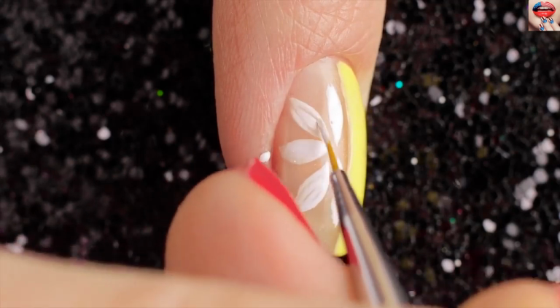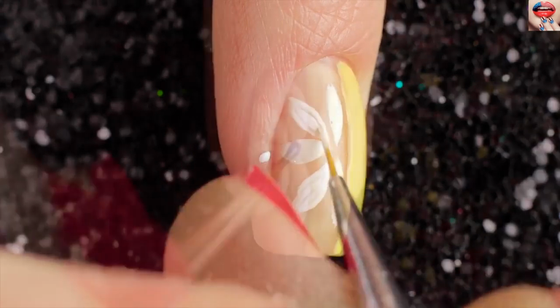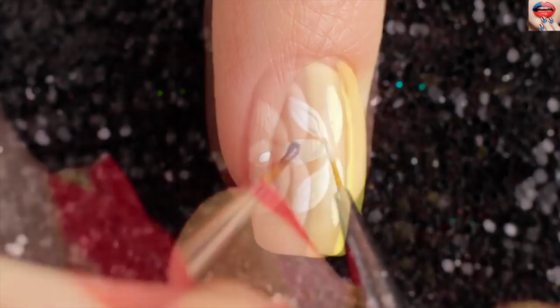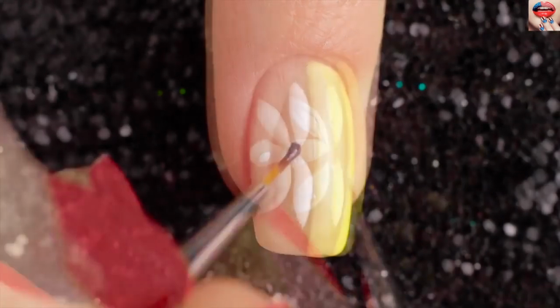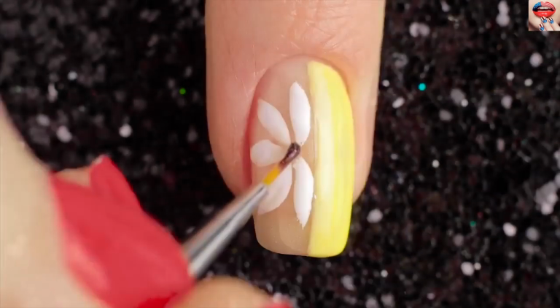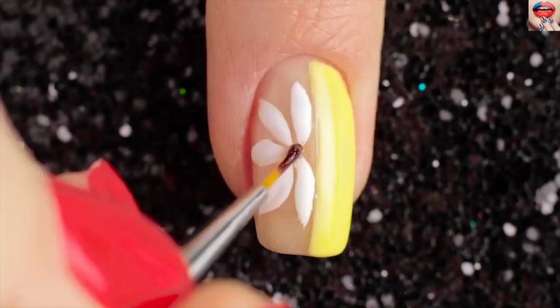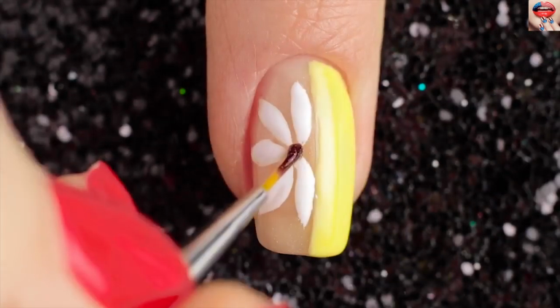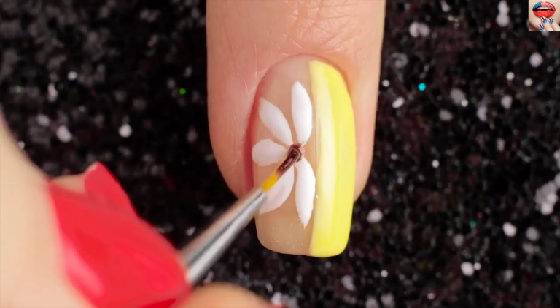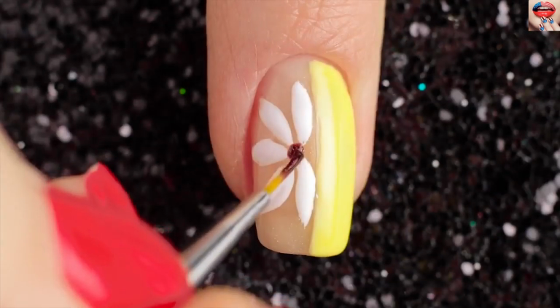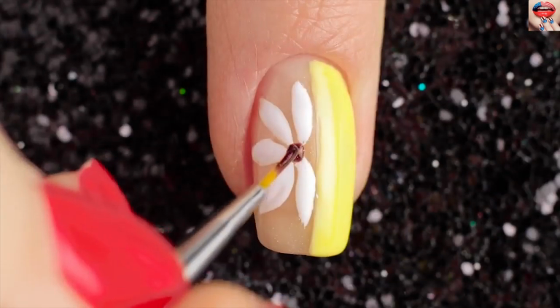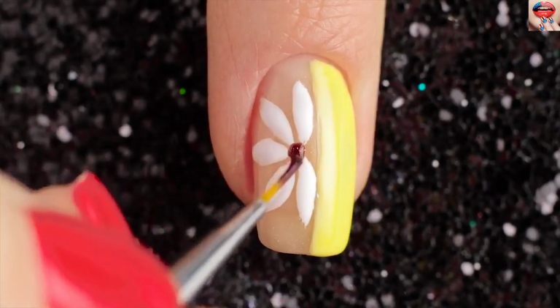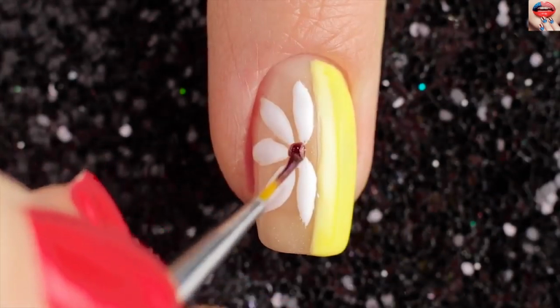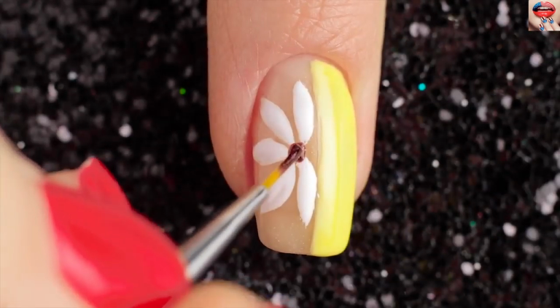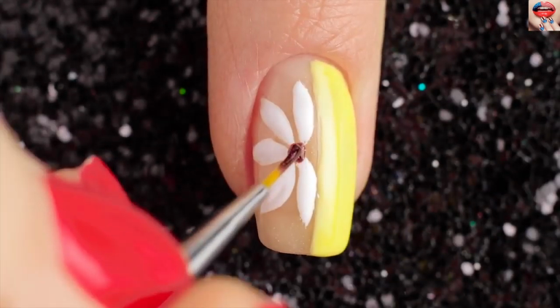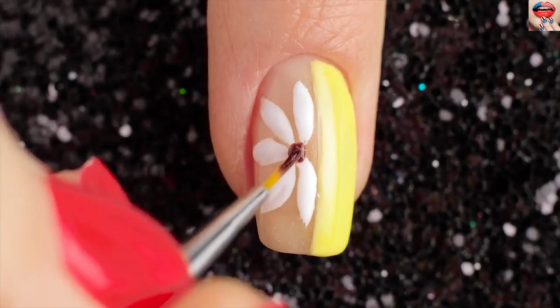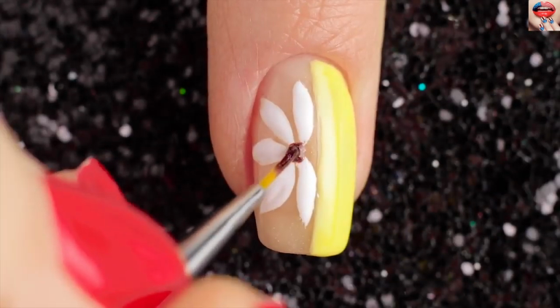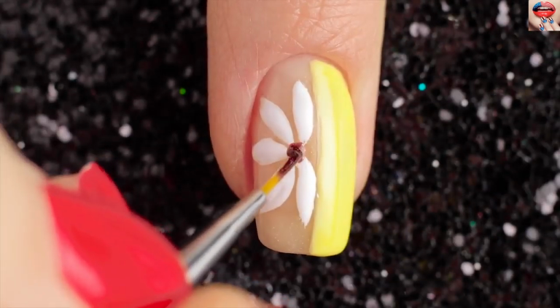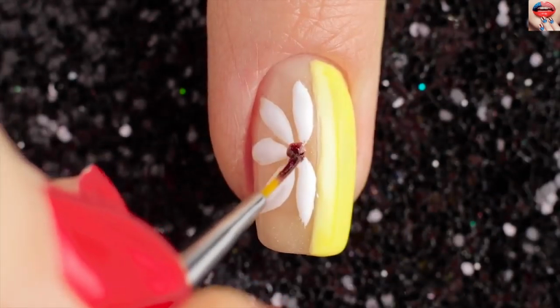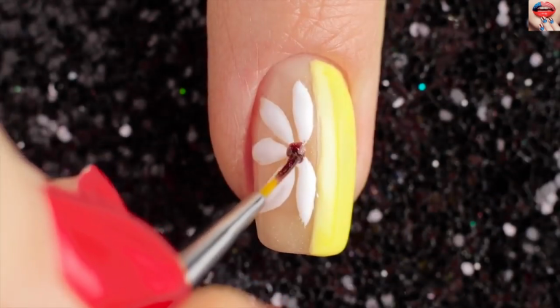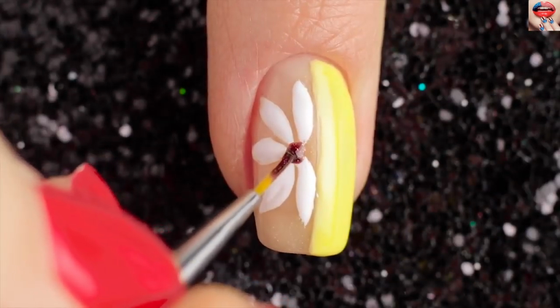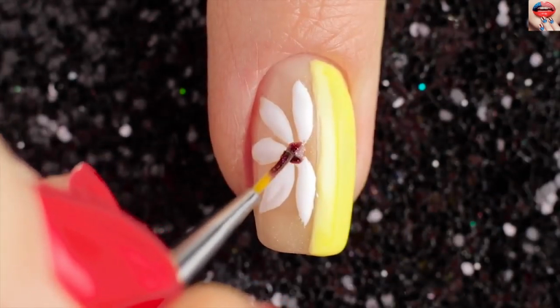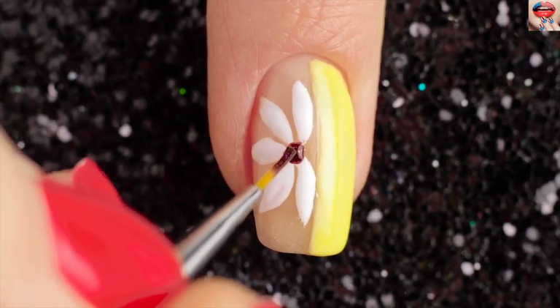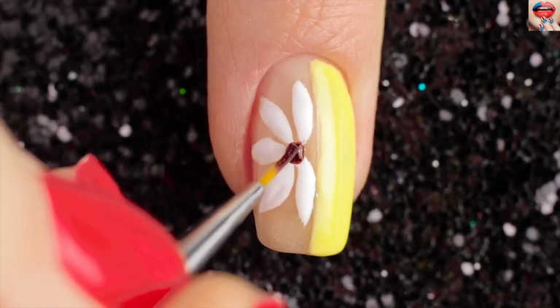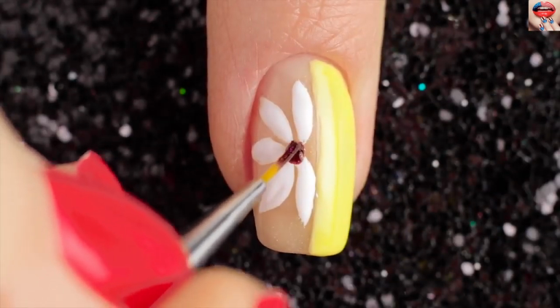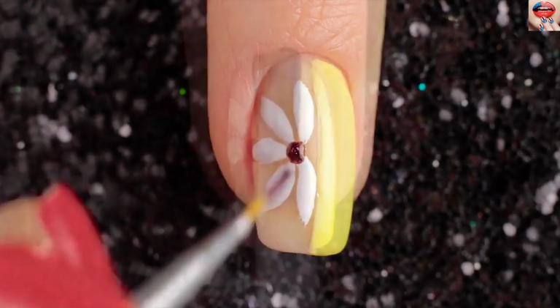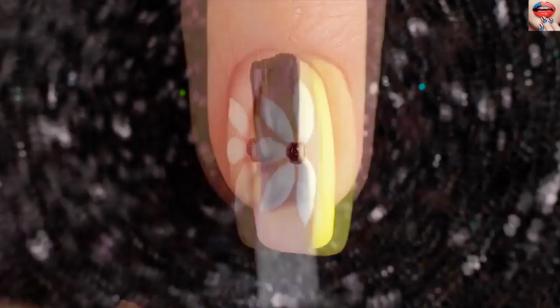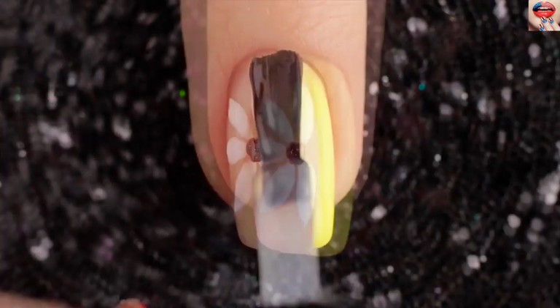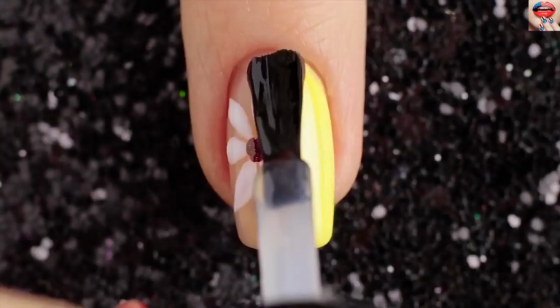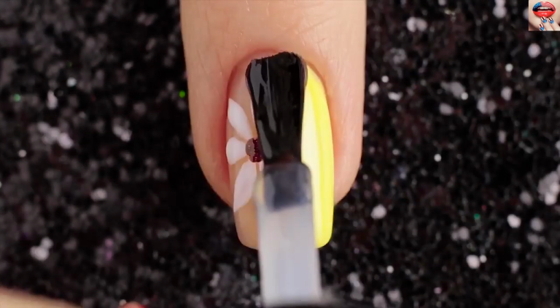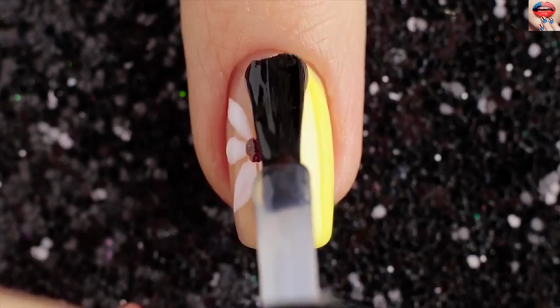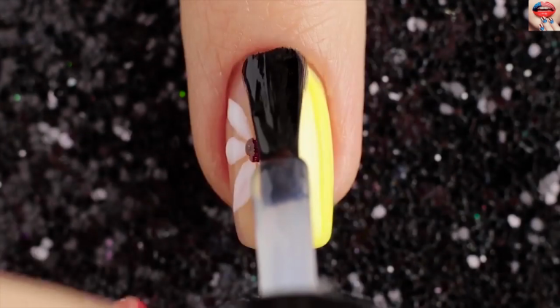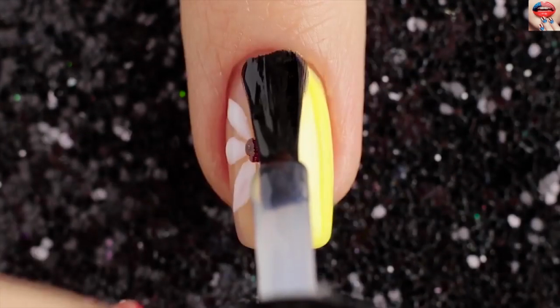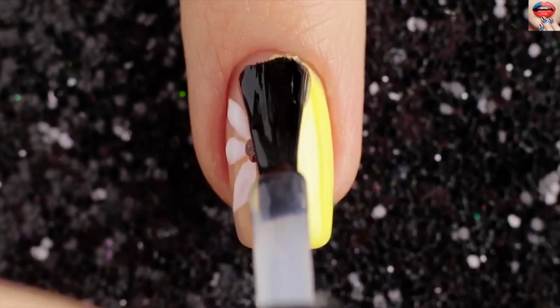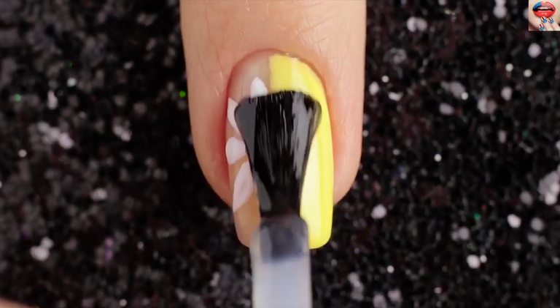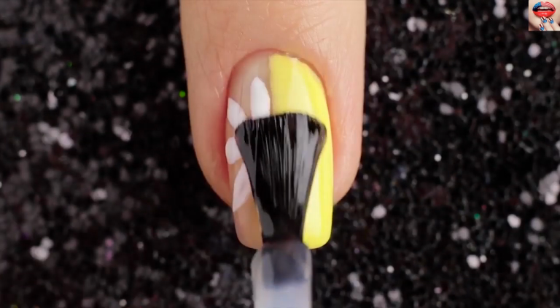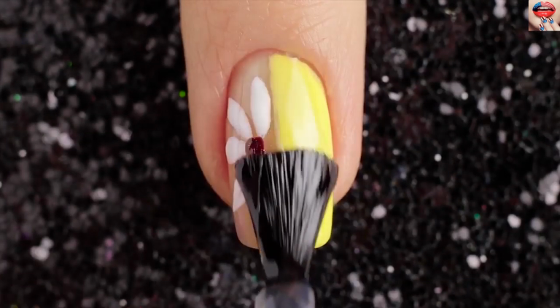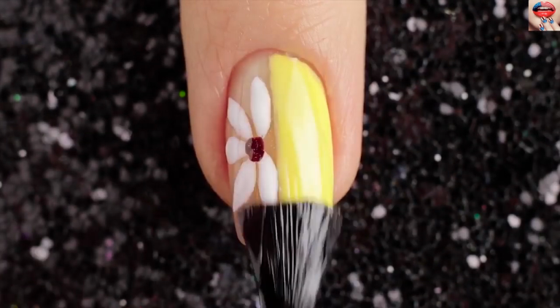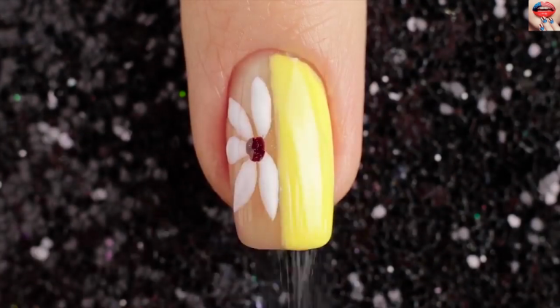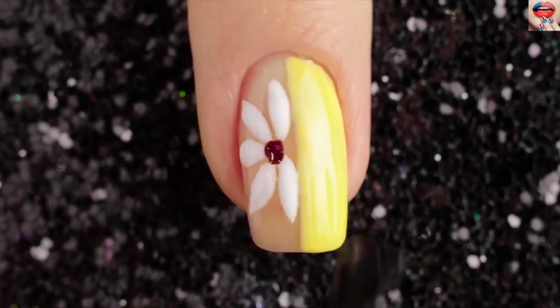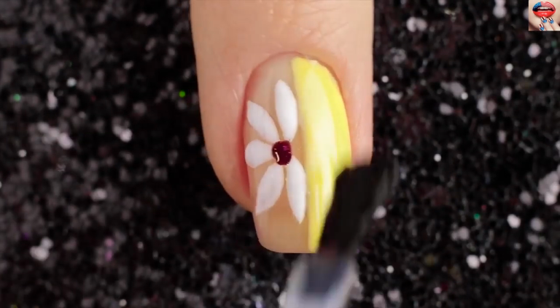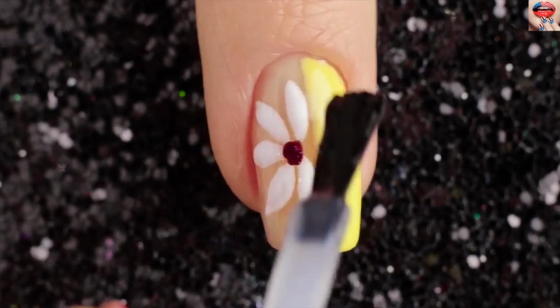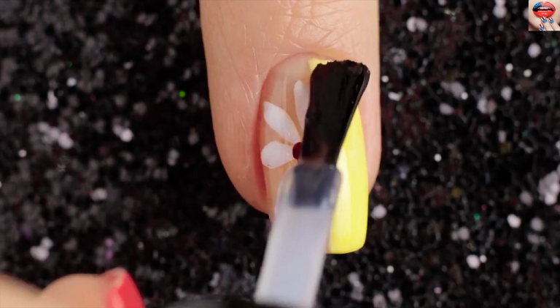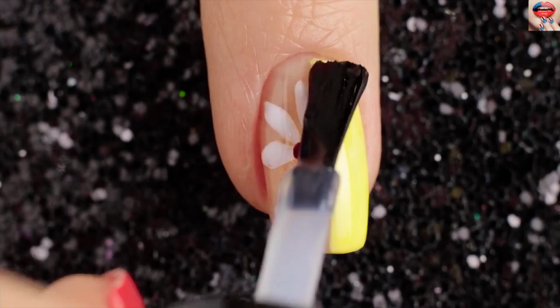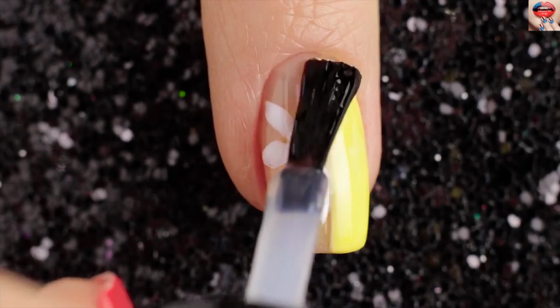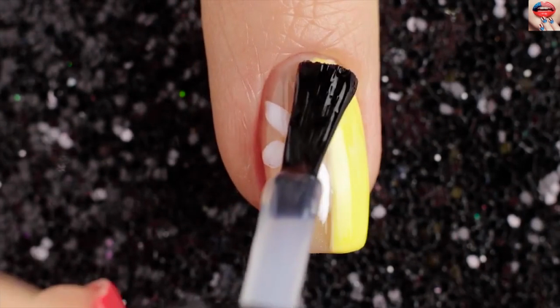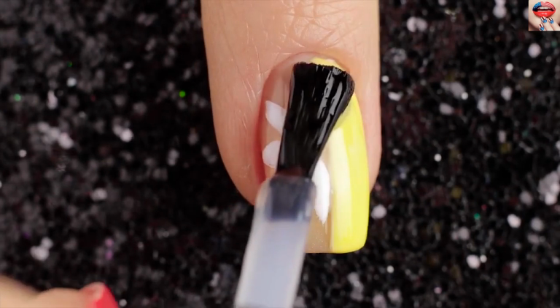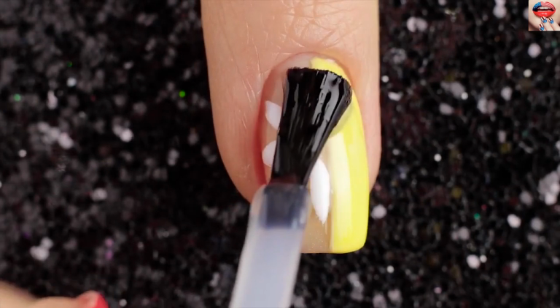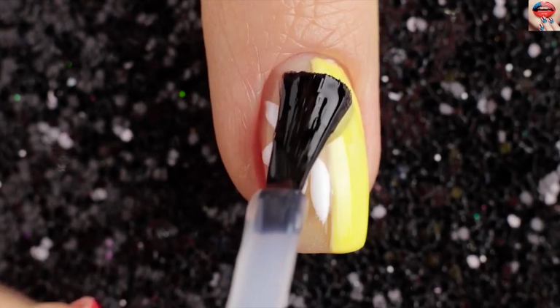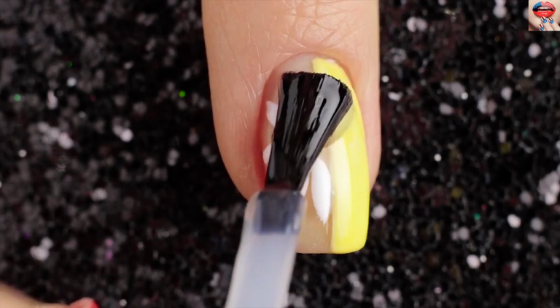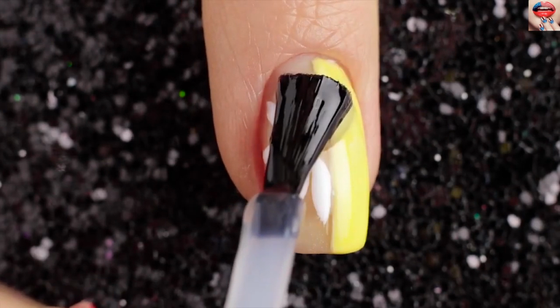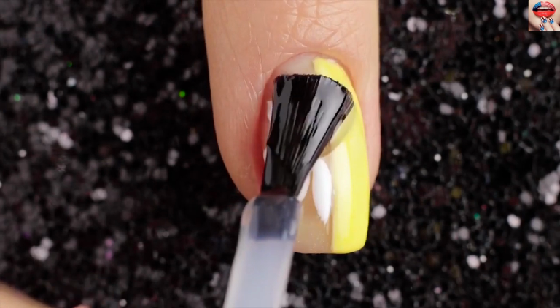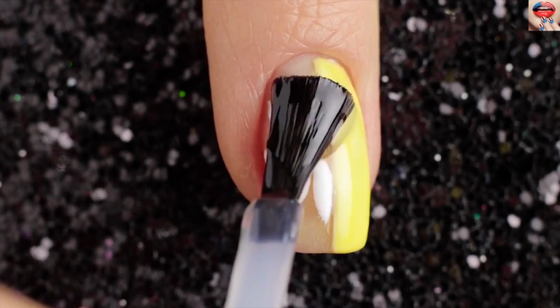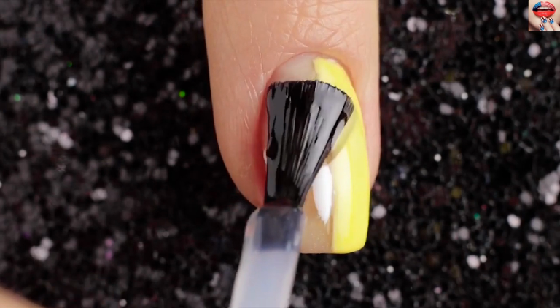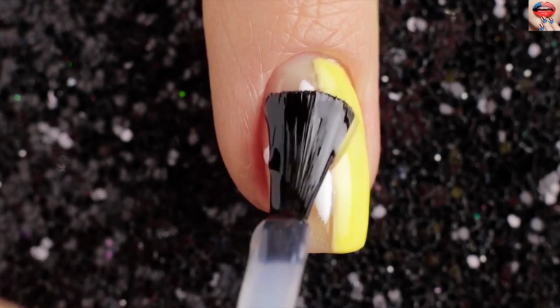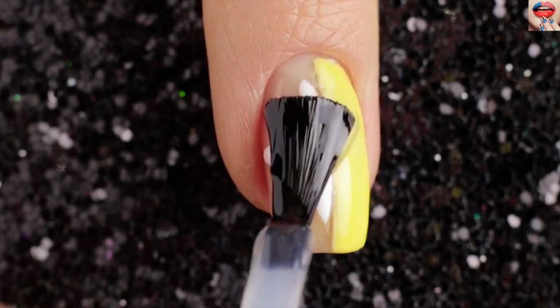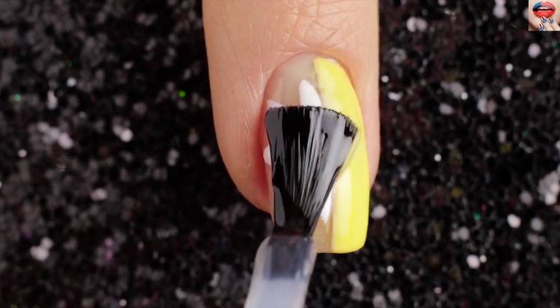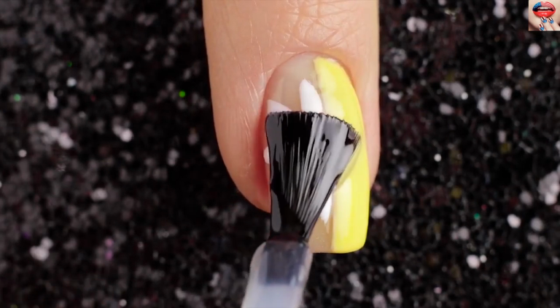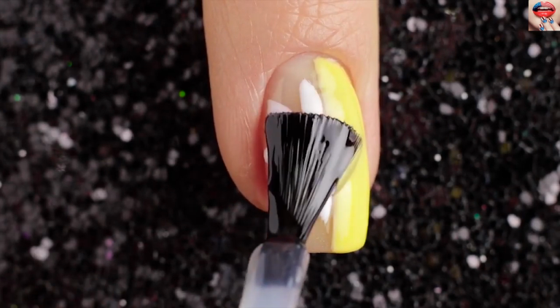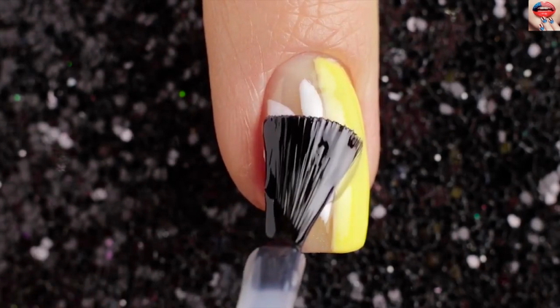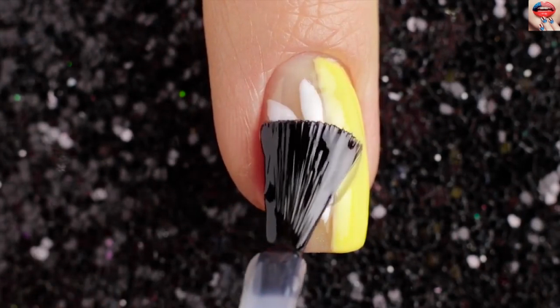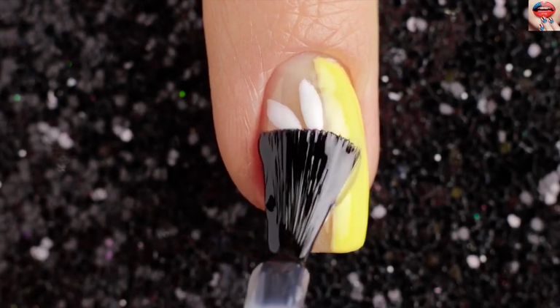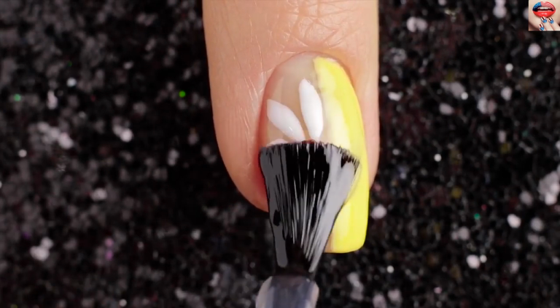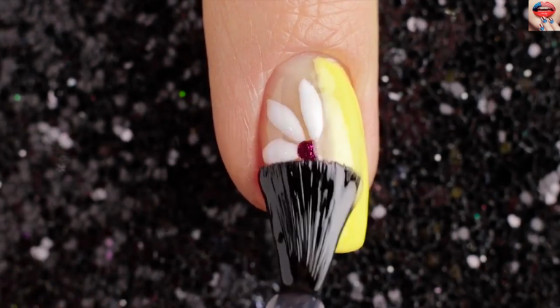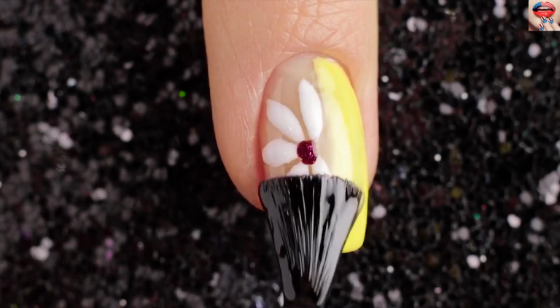Then I'm taking a small brush and red sparkle nail polish and painting the middle of the flower. Finally add a top coat for gloss.